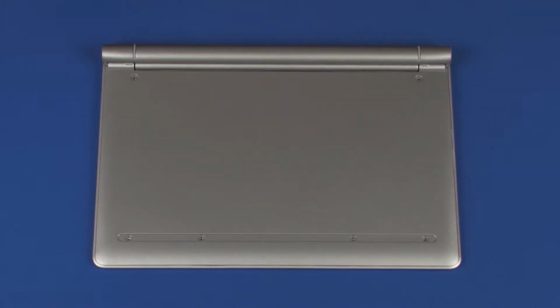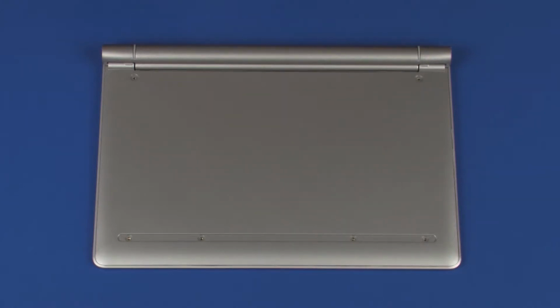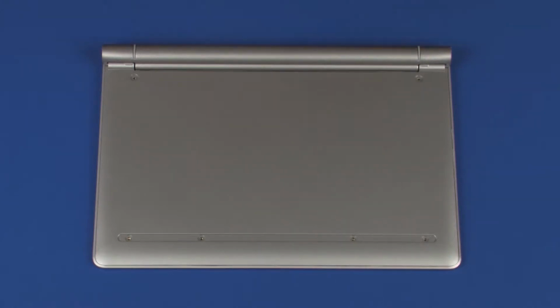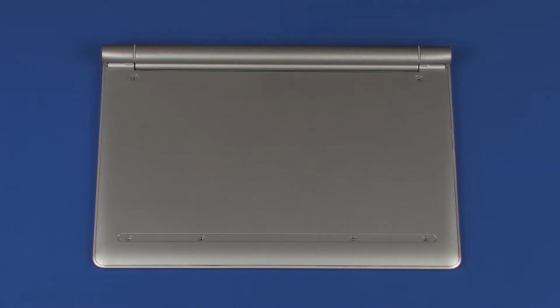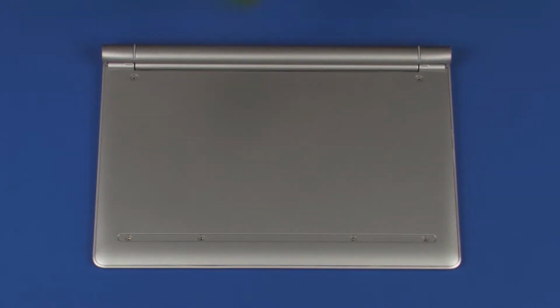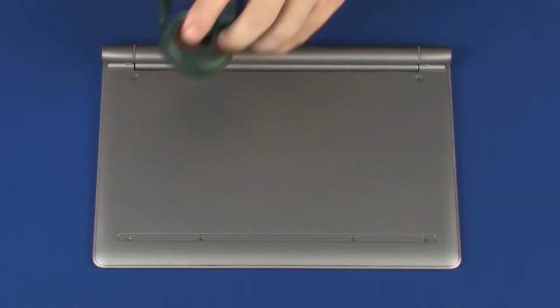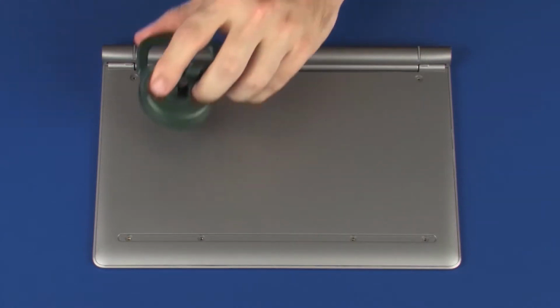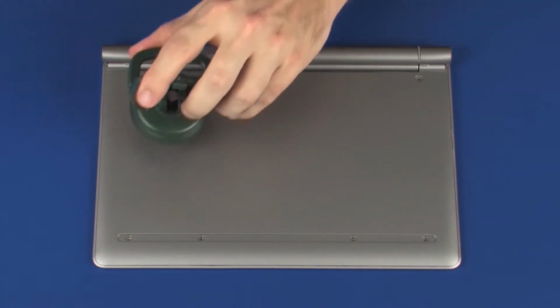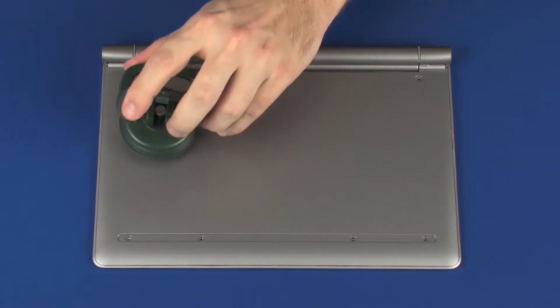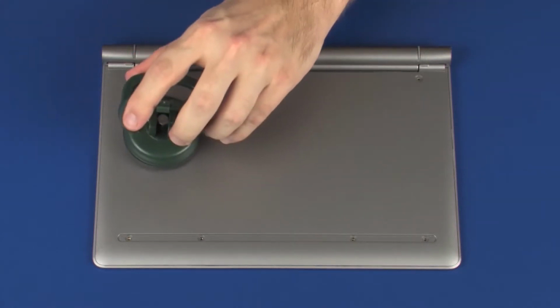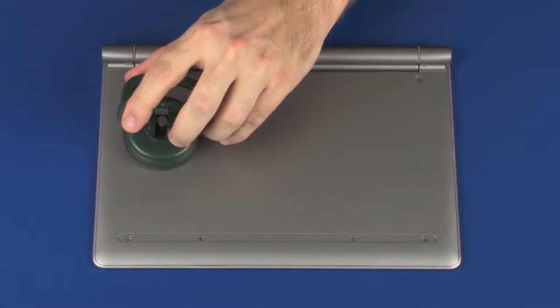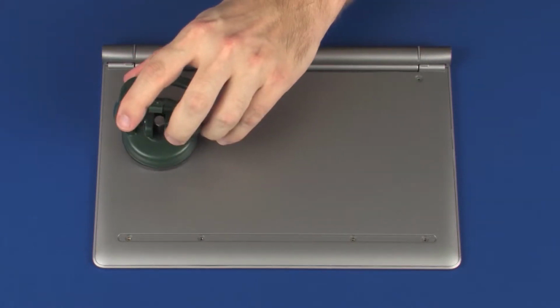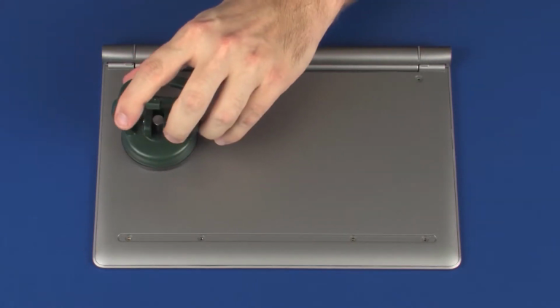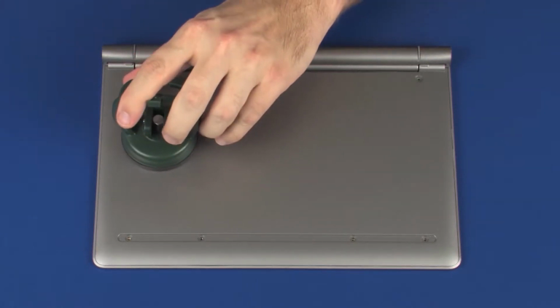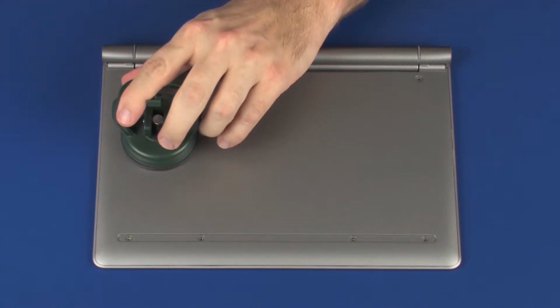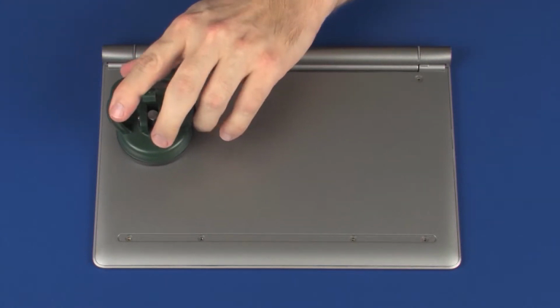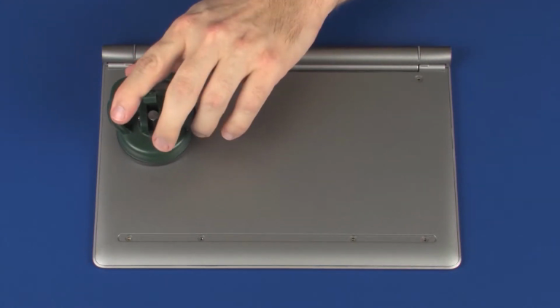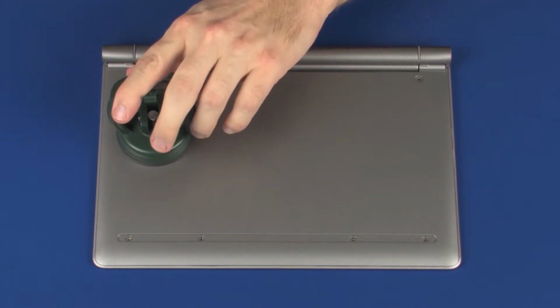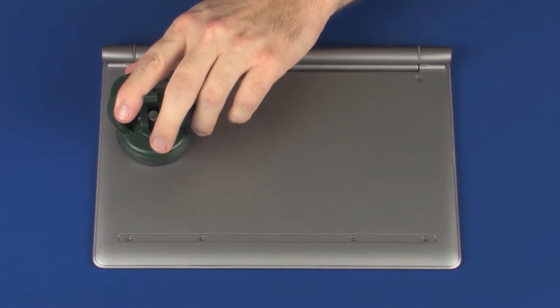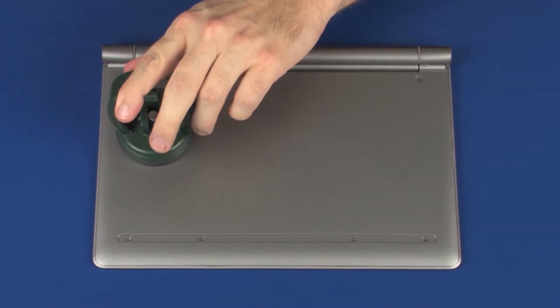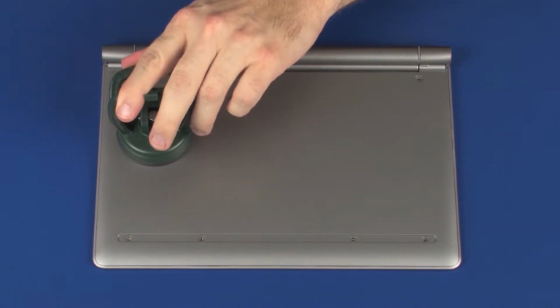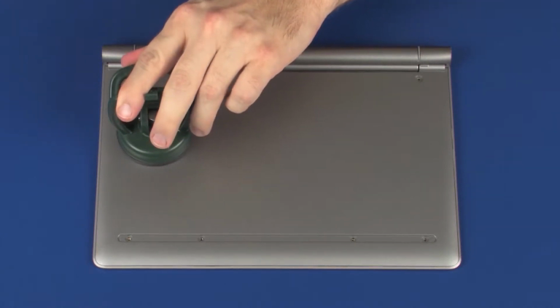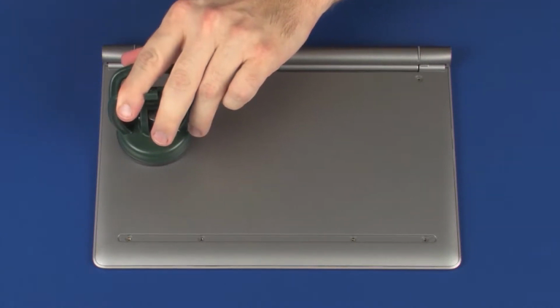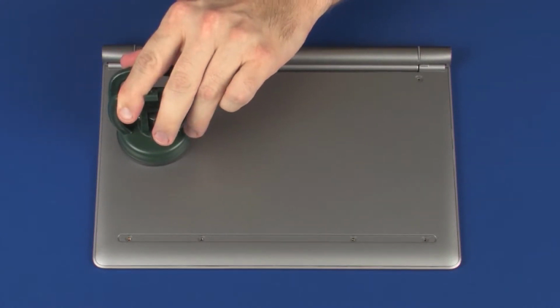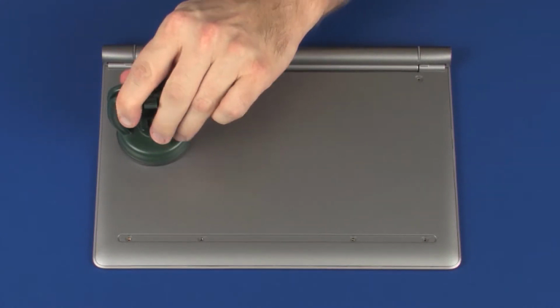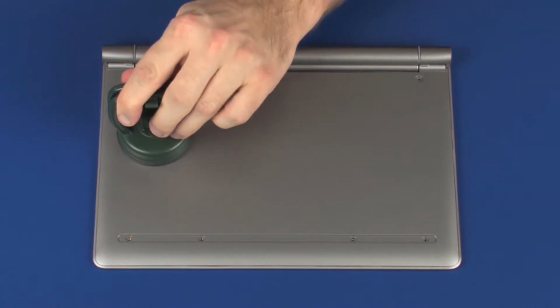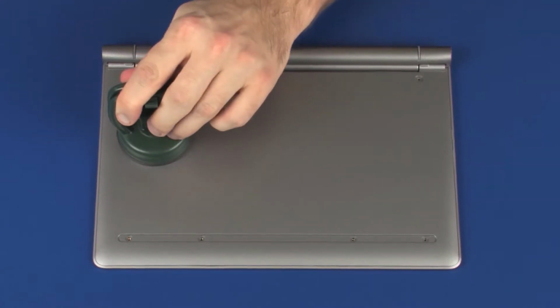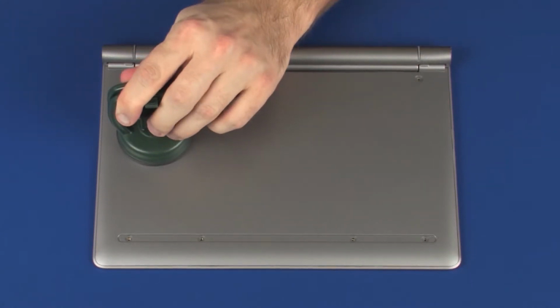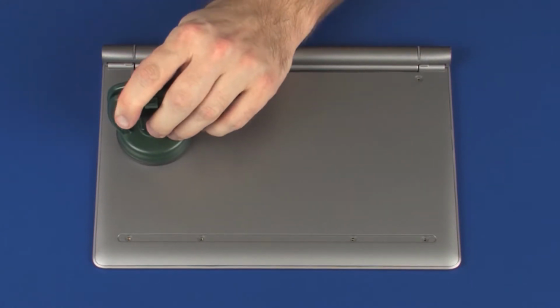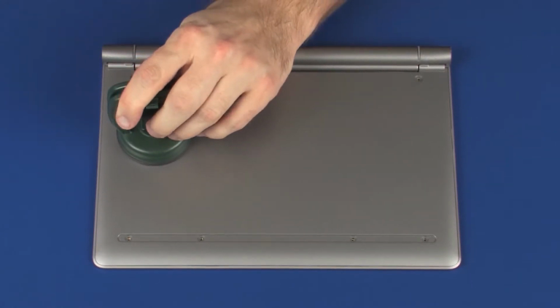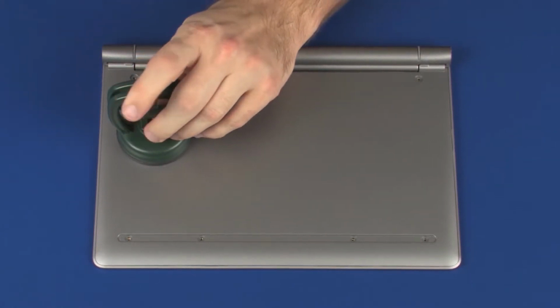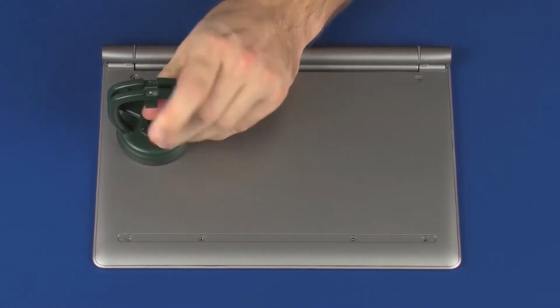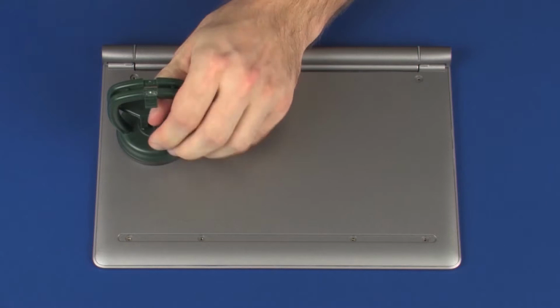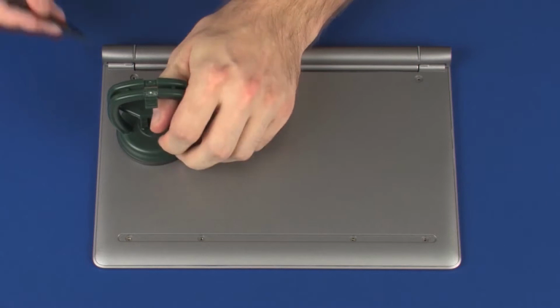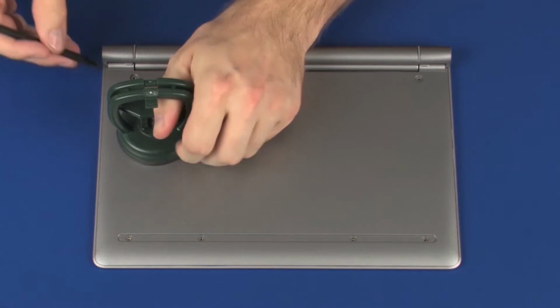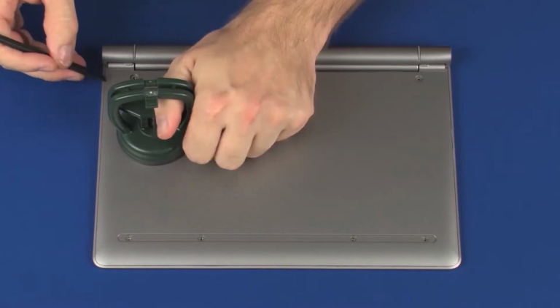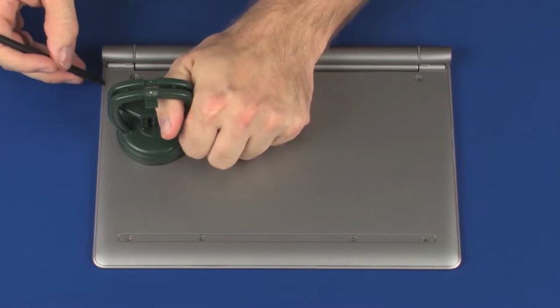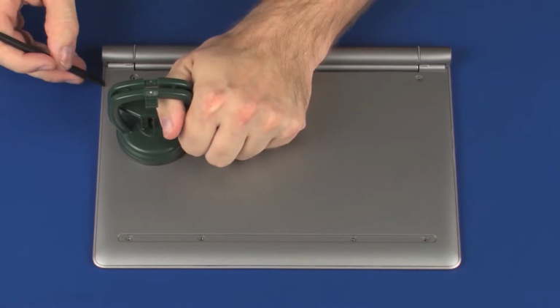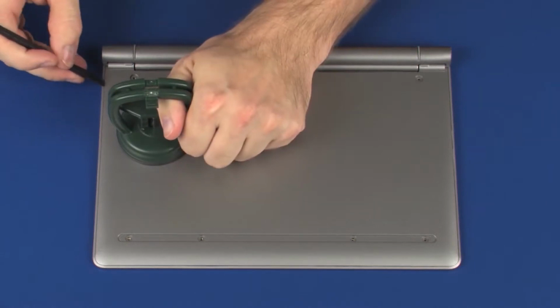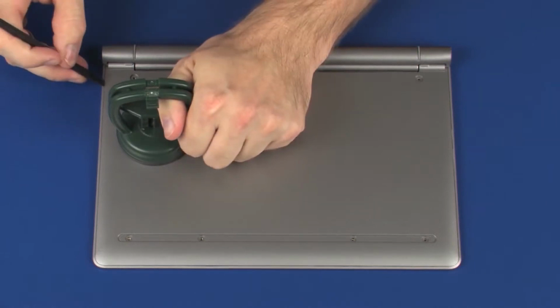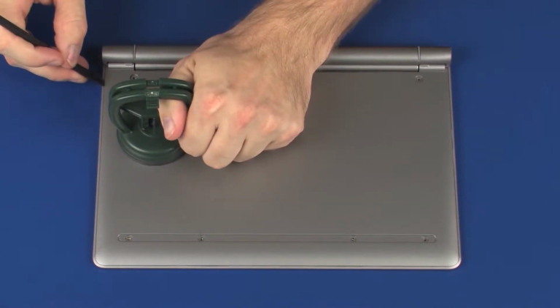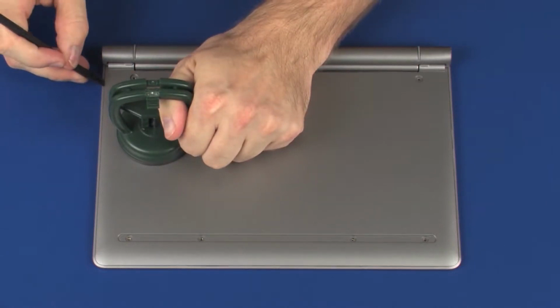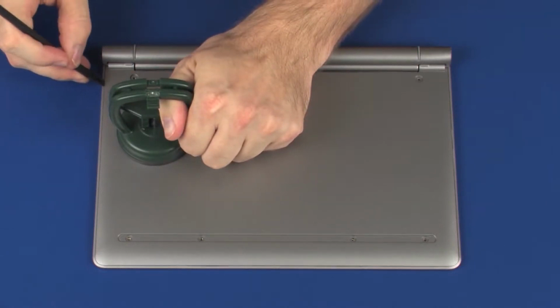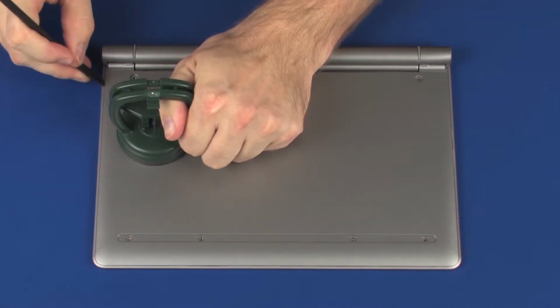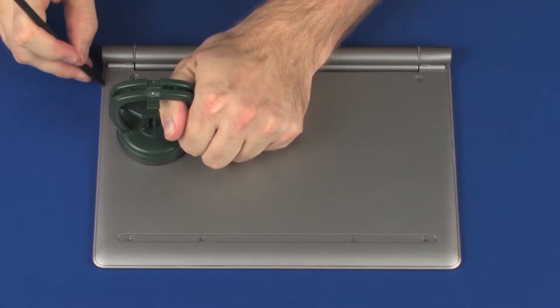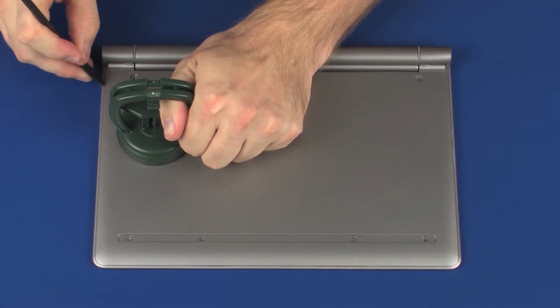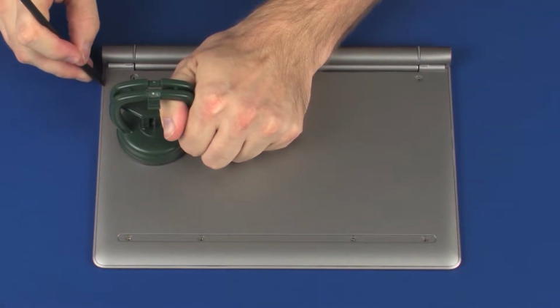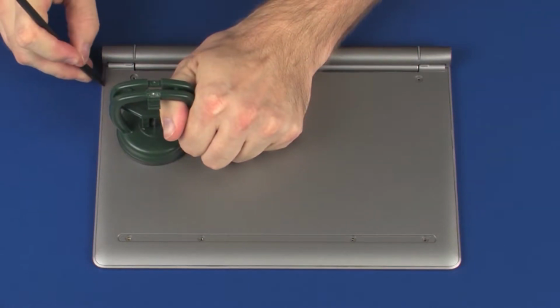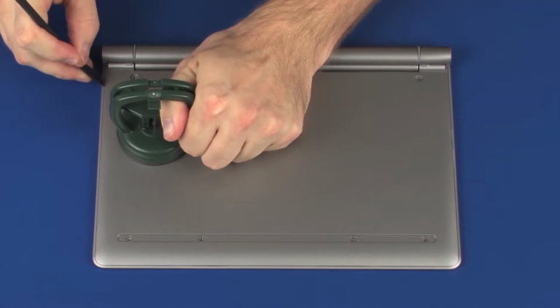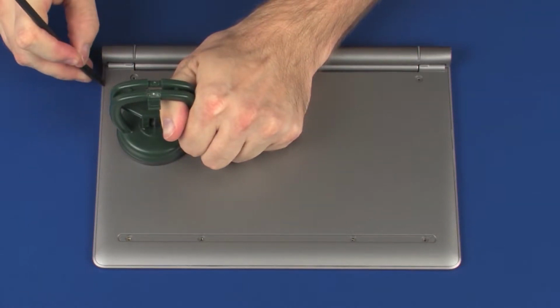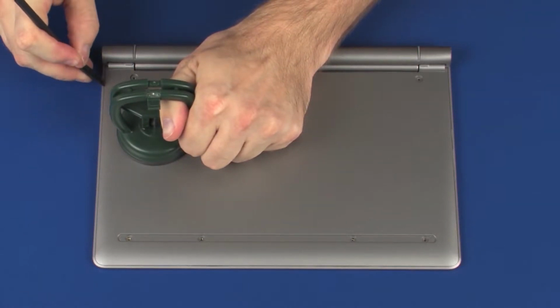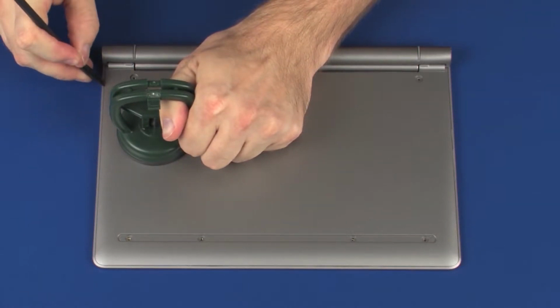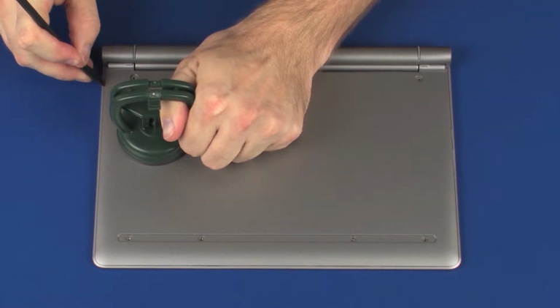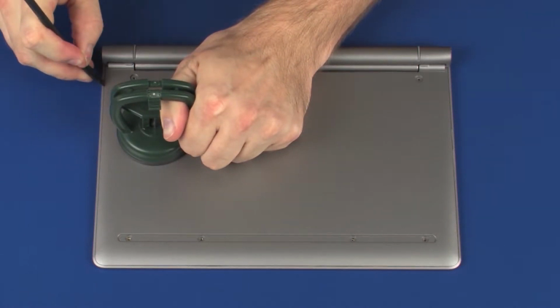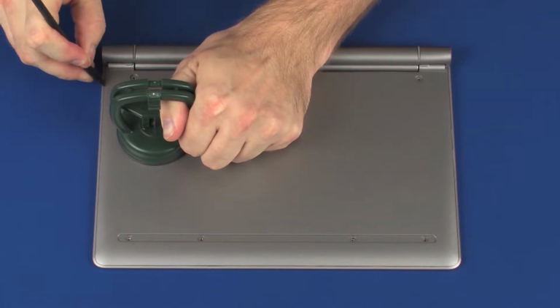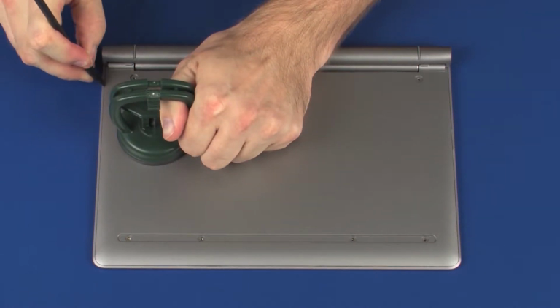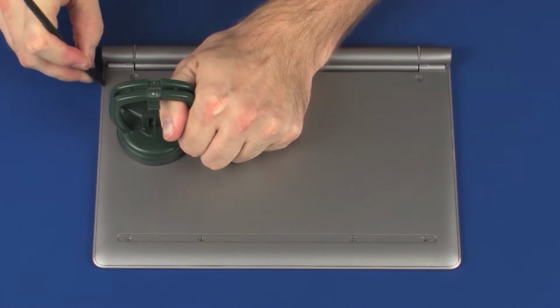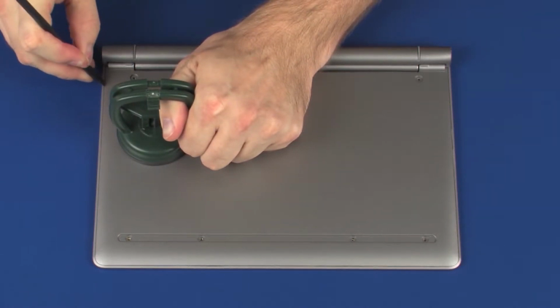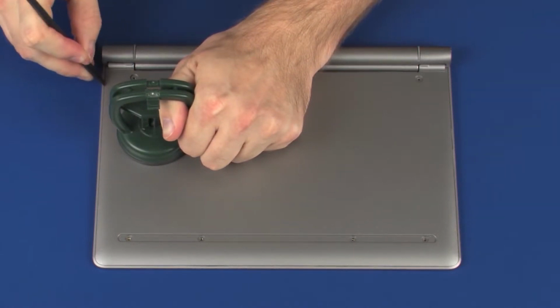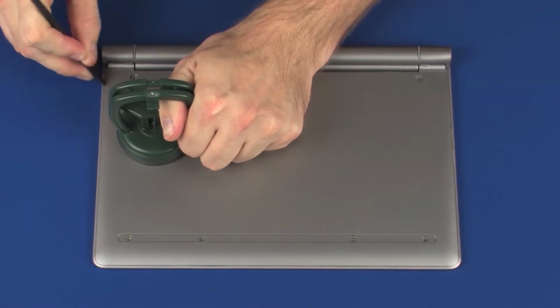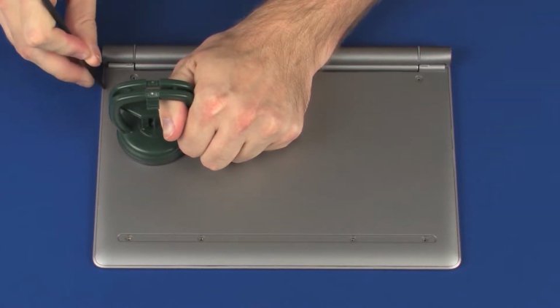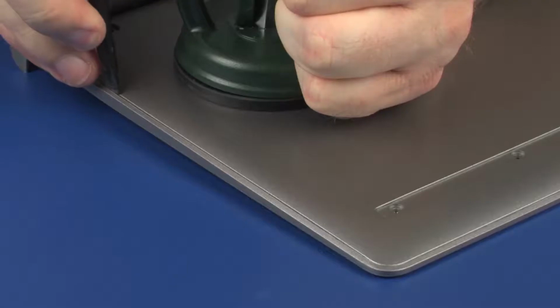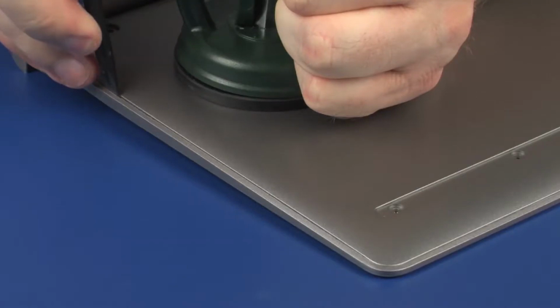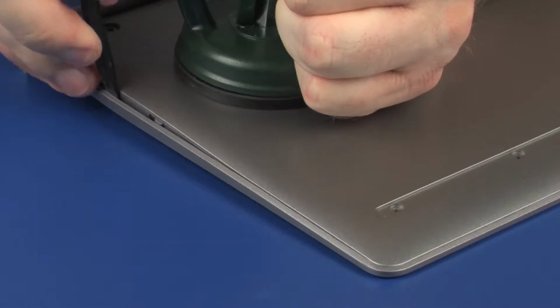Using a suction cup and a non-metallic flat-bladed tool, carefully separate the base enclosure from the top cover and remove.